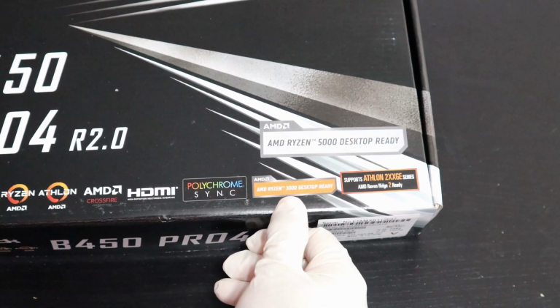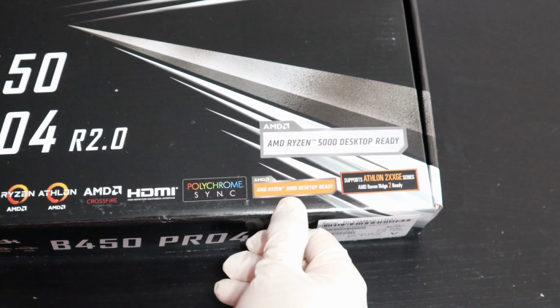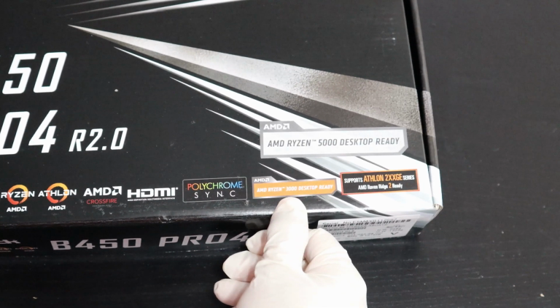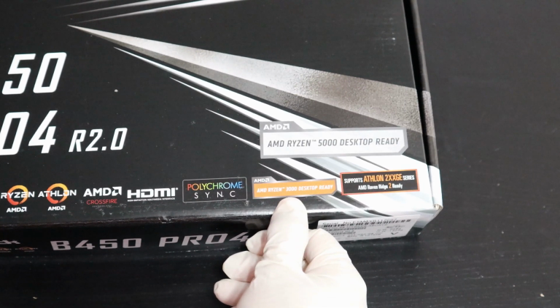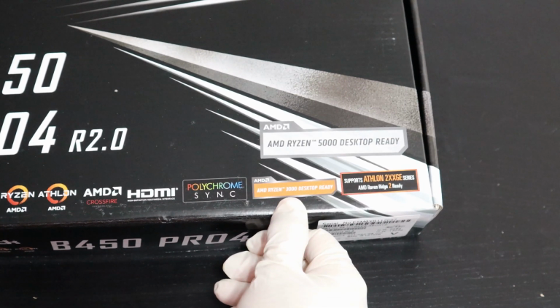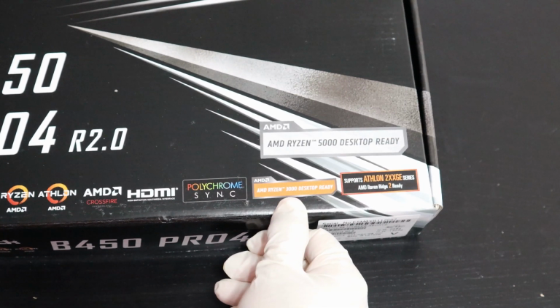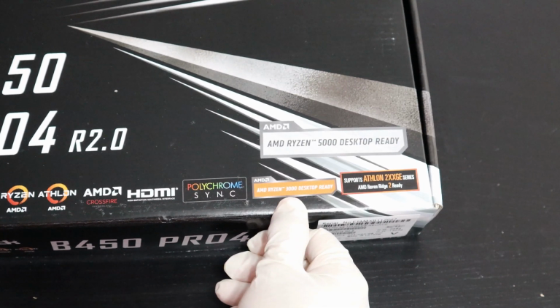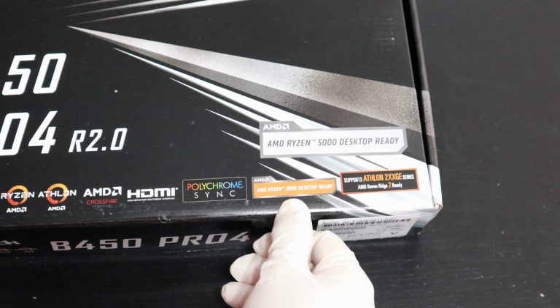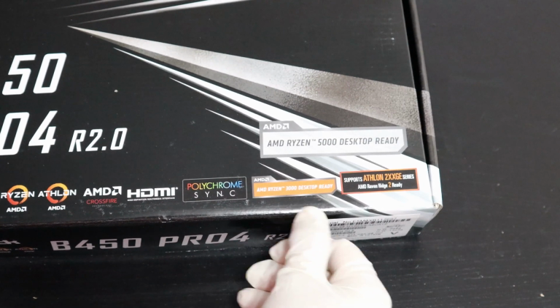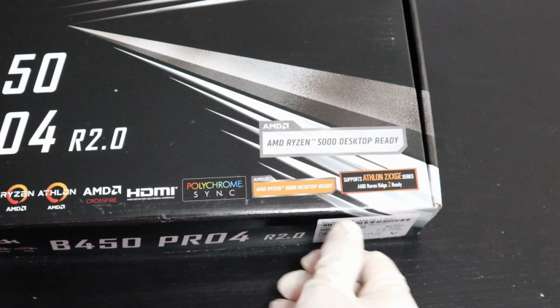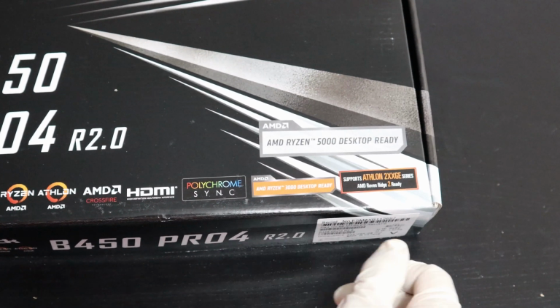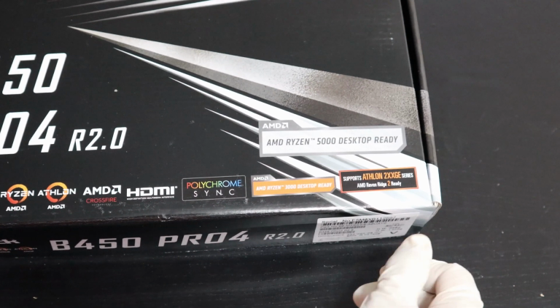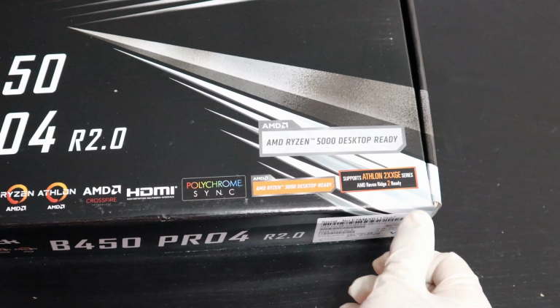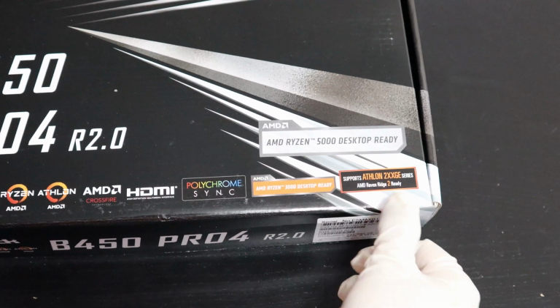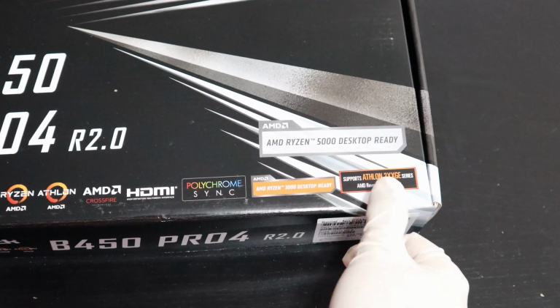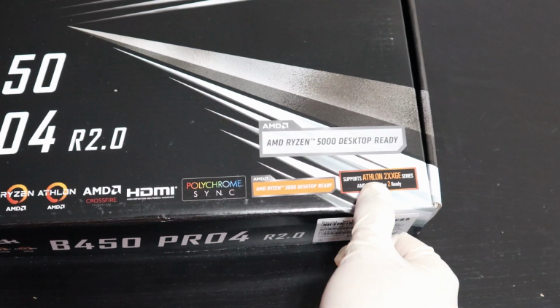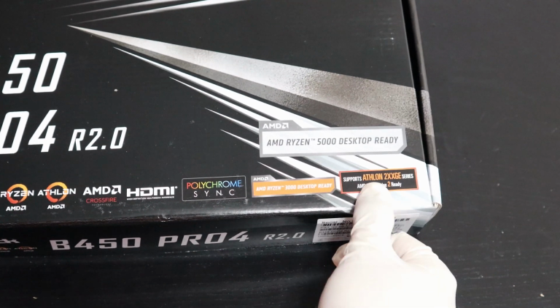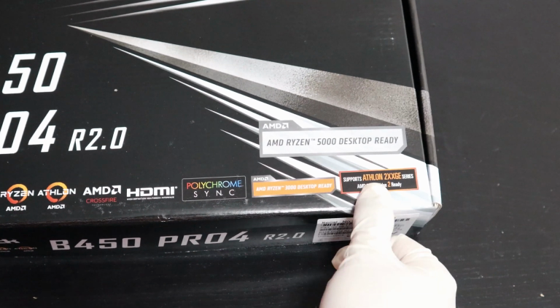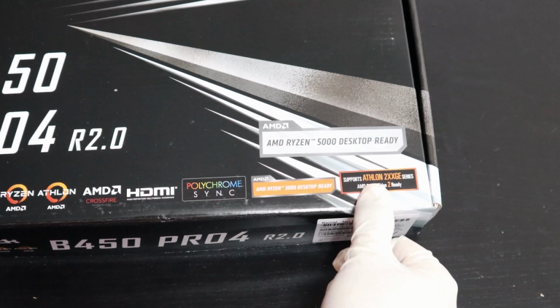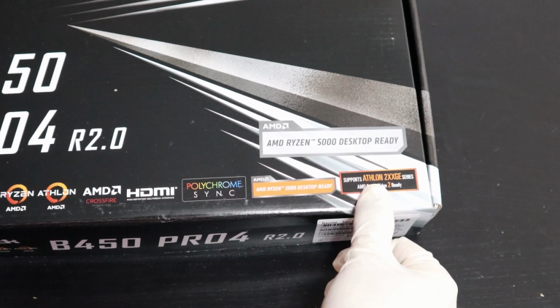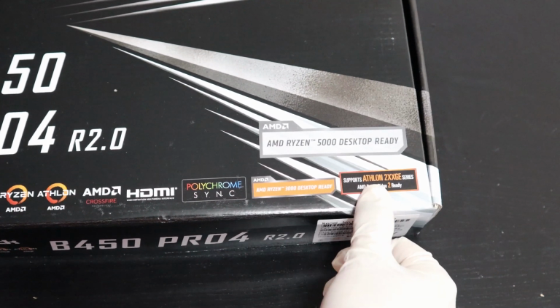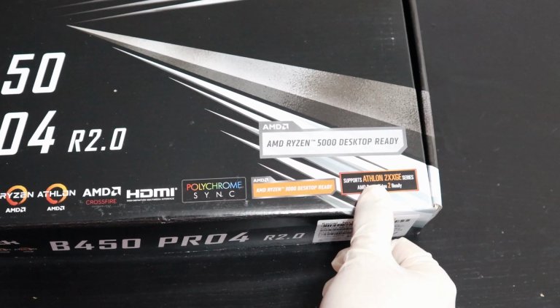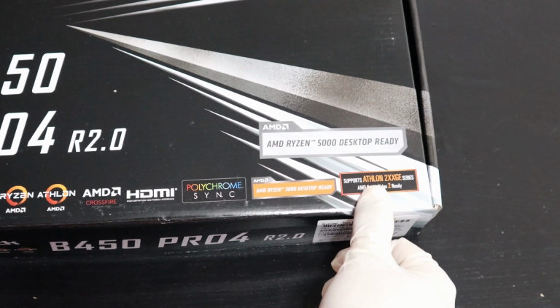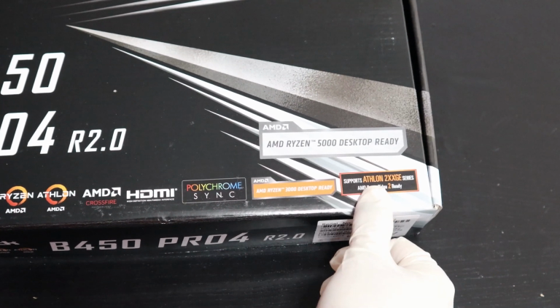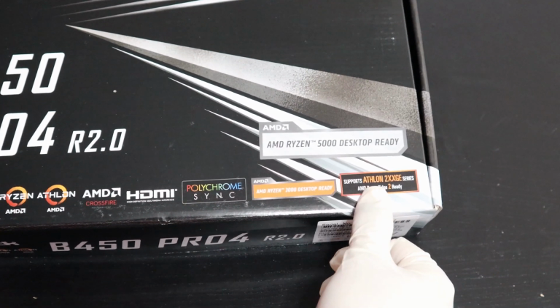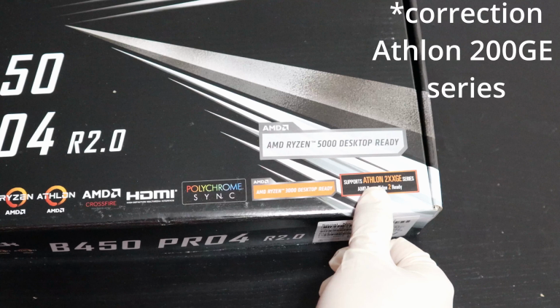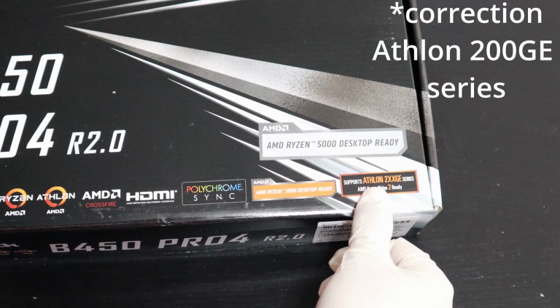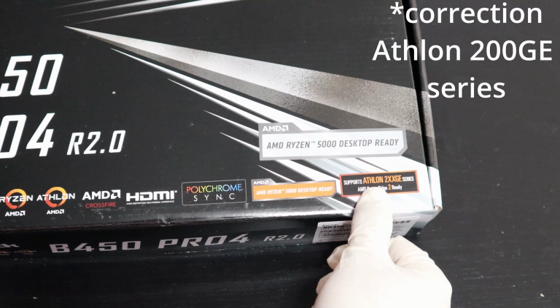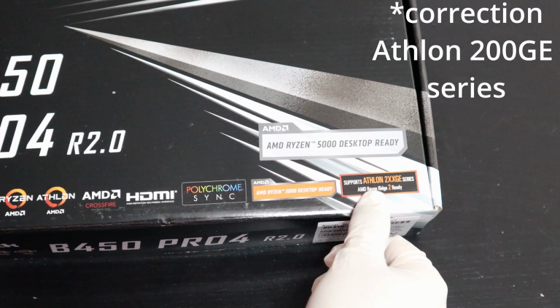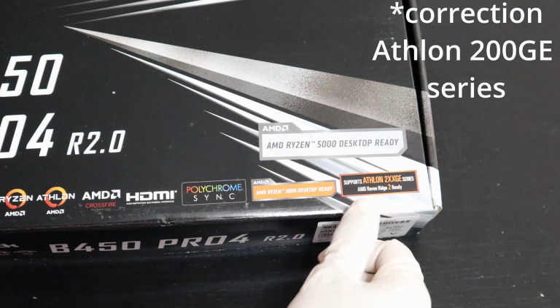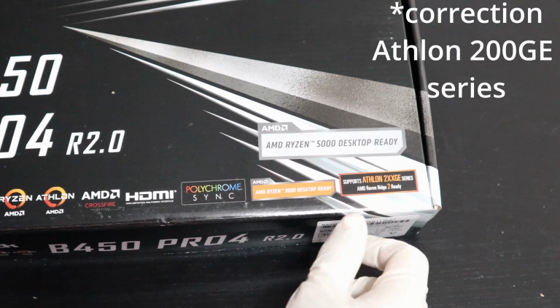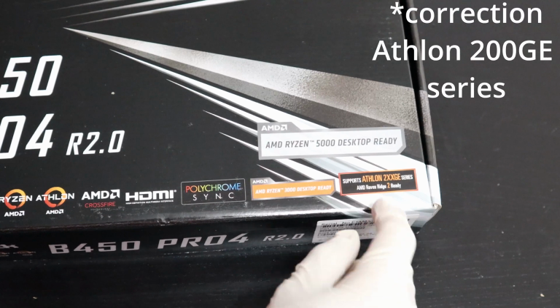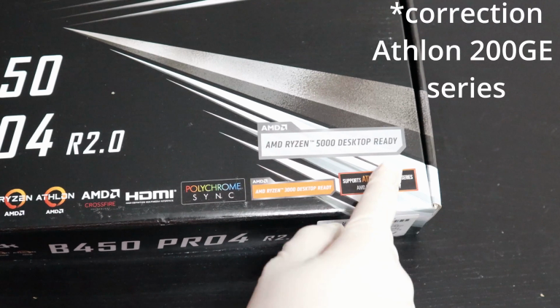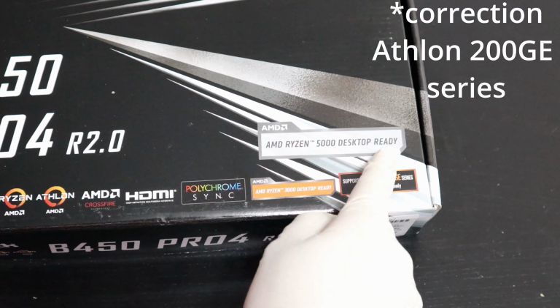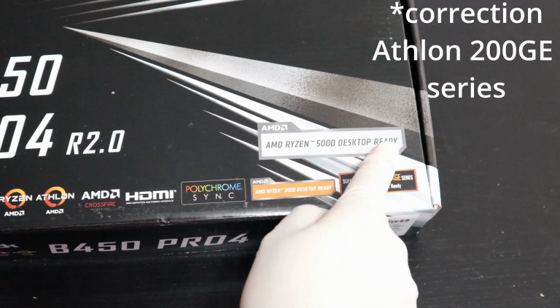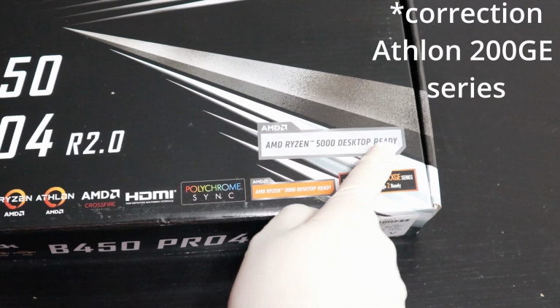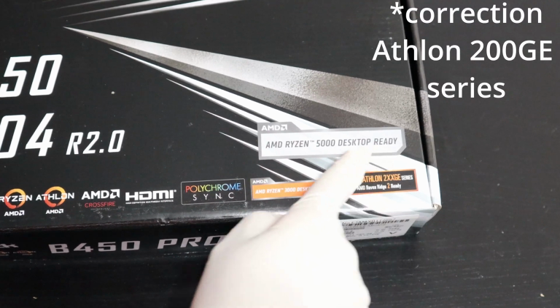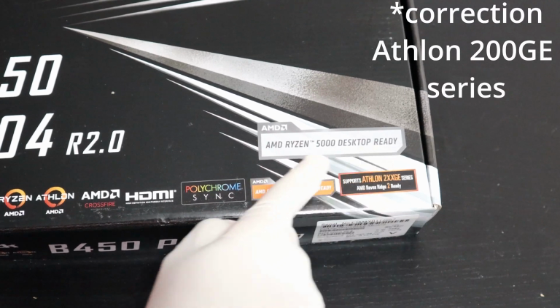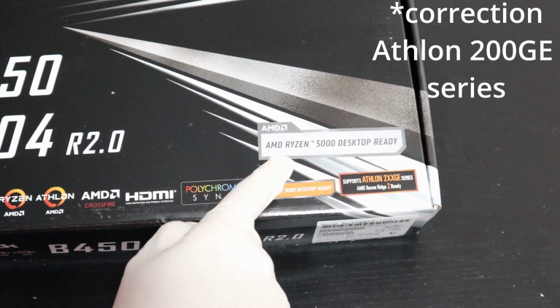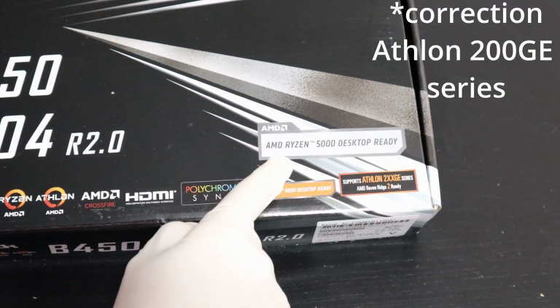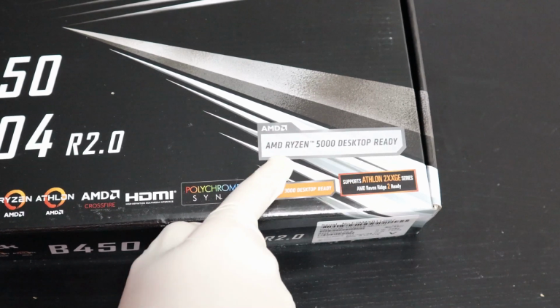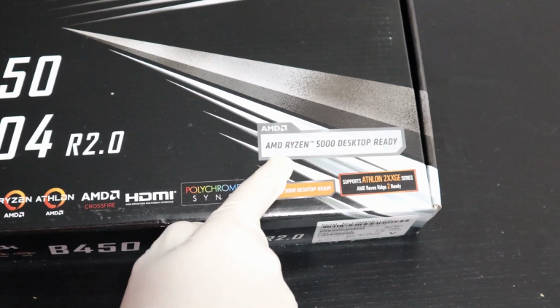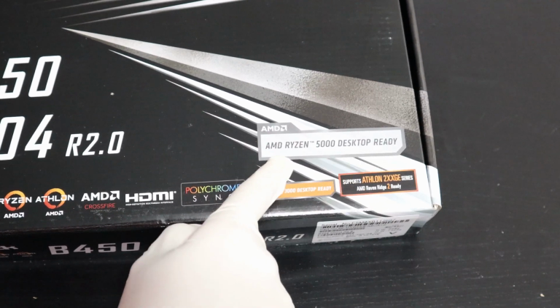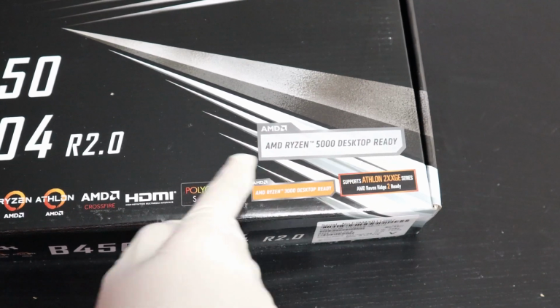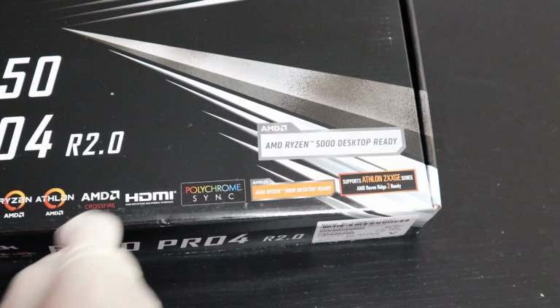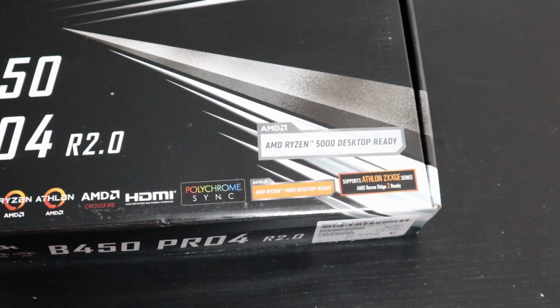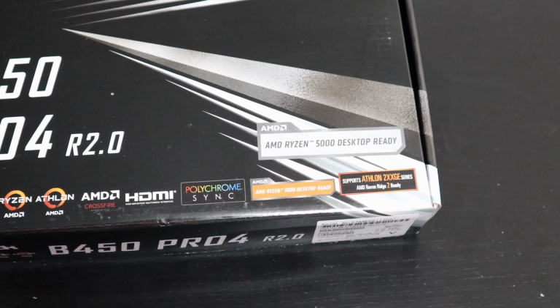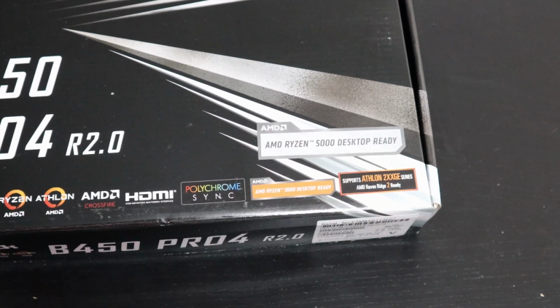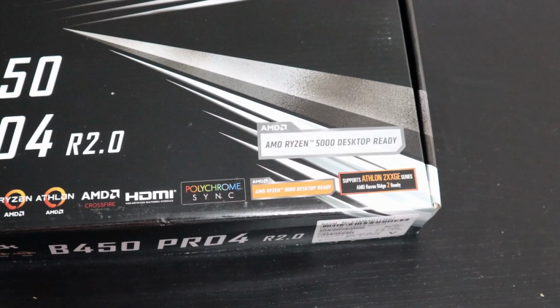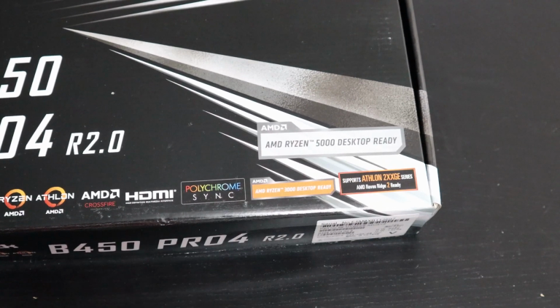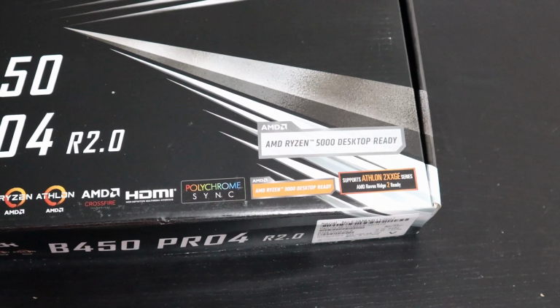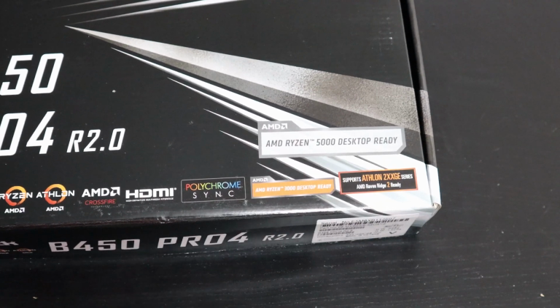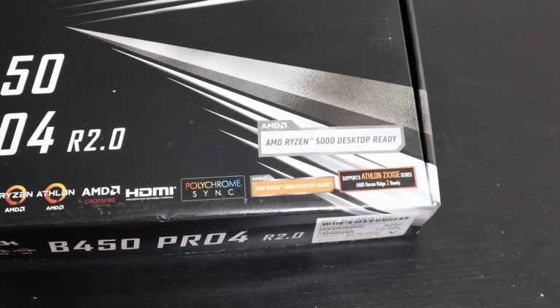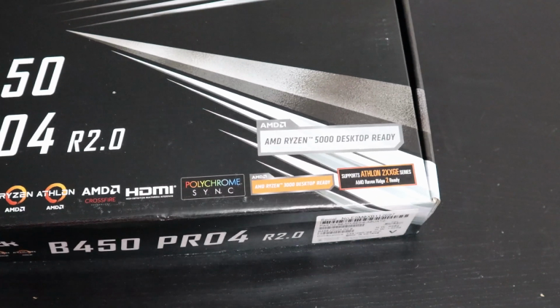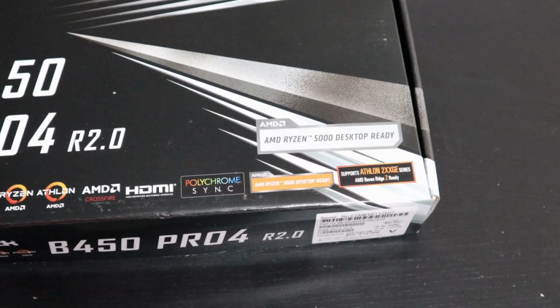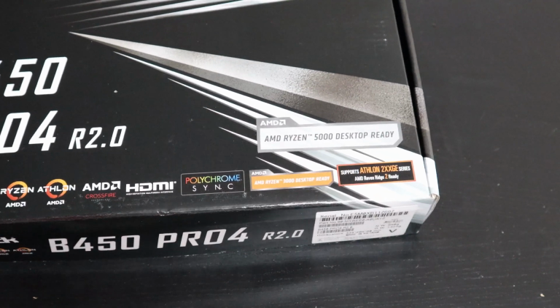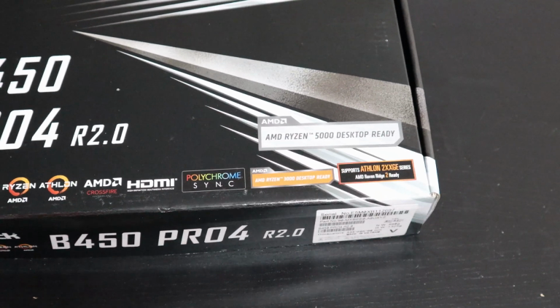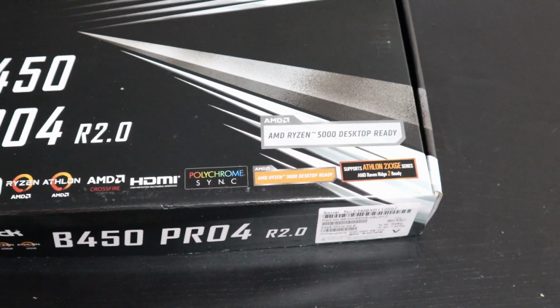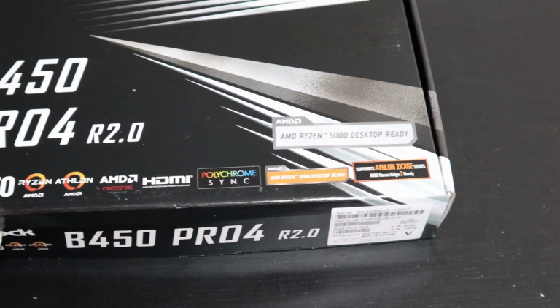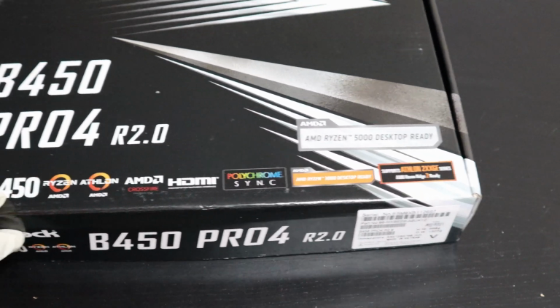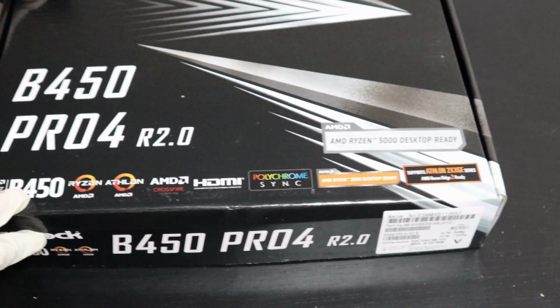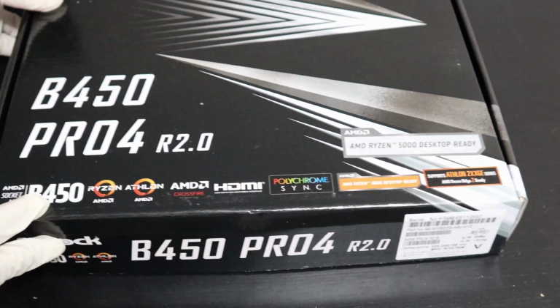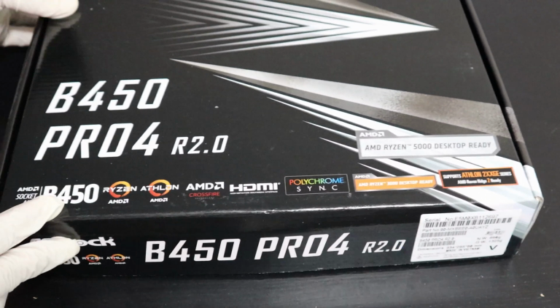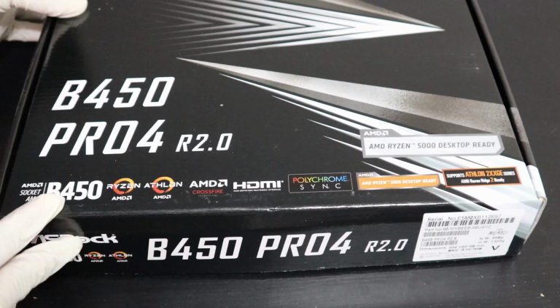This motherboard supports Ryzen 3000 series CPUs, Athlon 2000GE series, and Ryzen 5000 series CPUs.